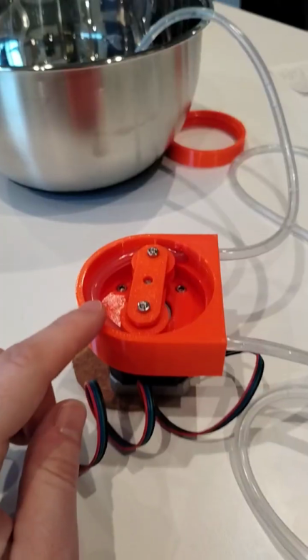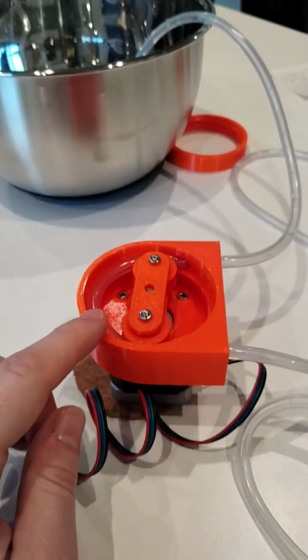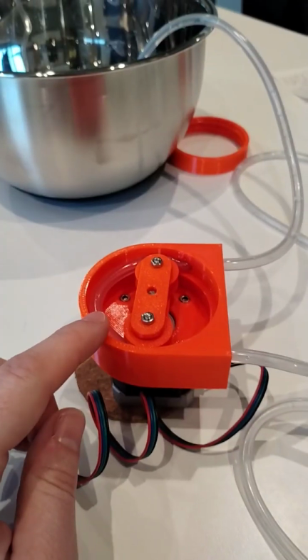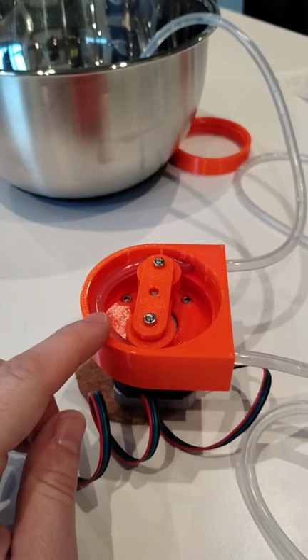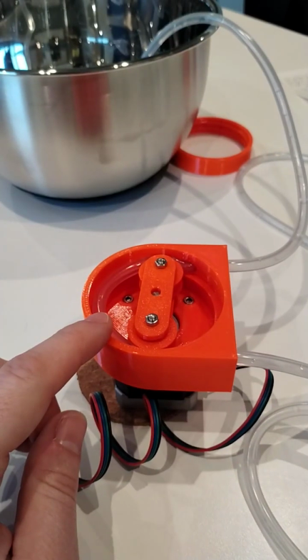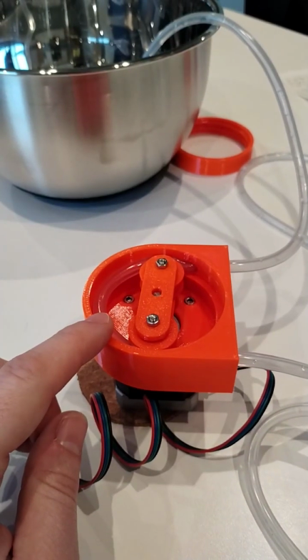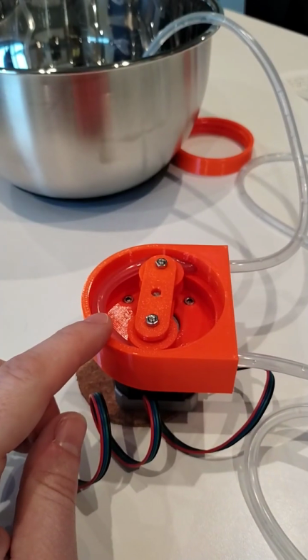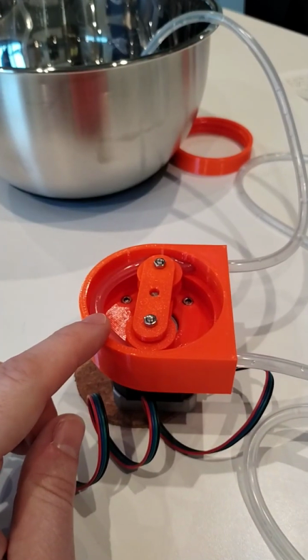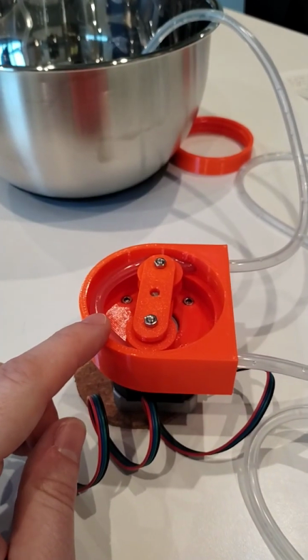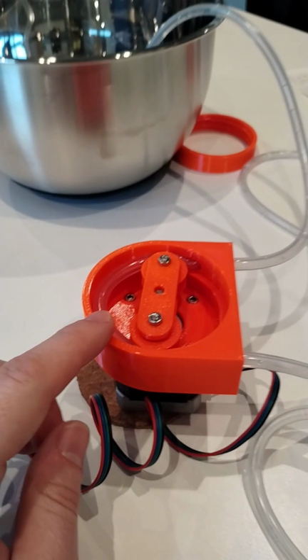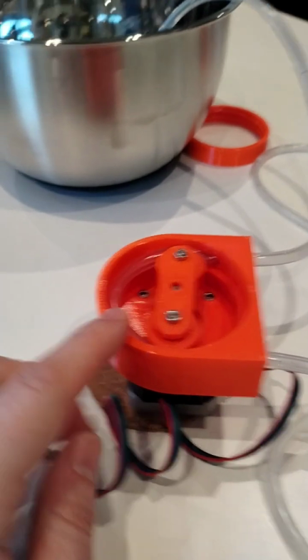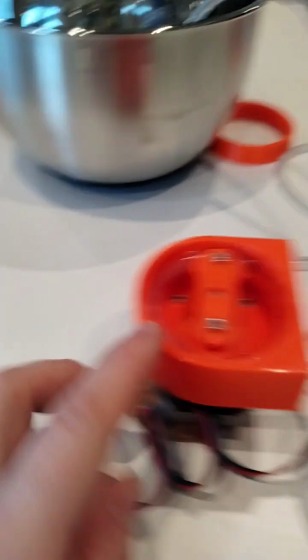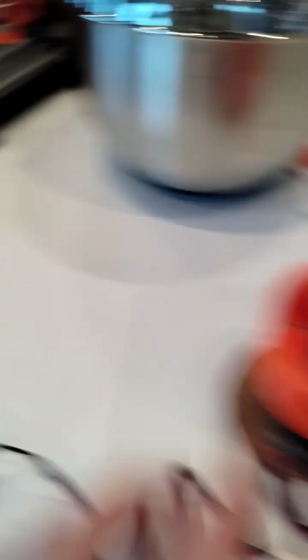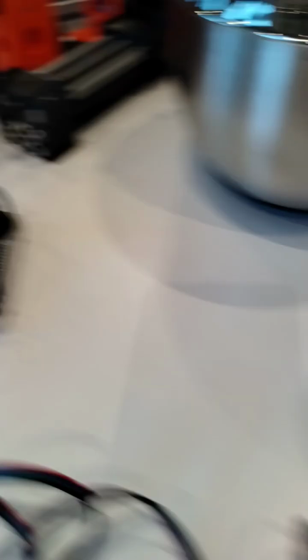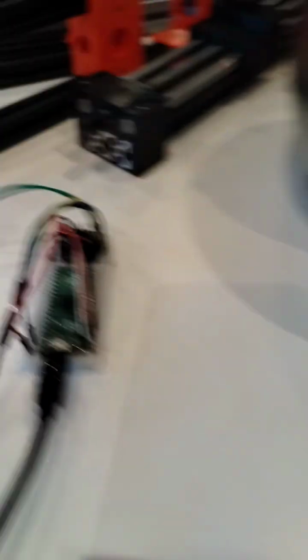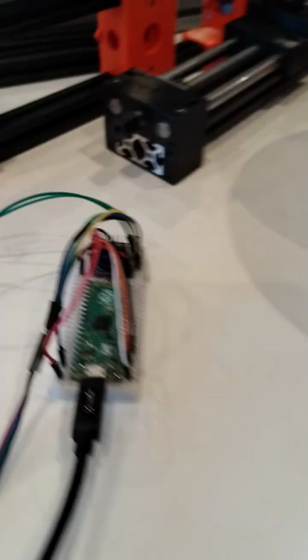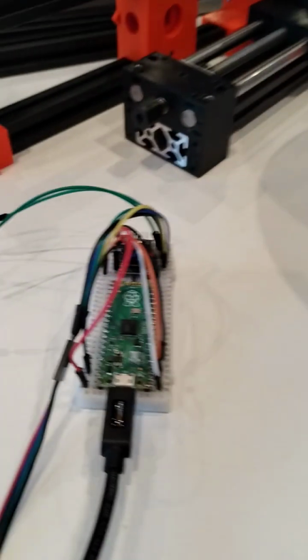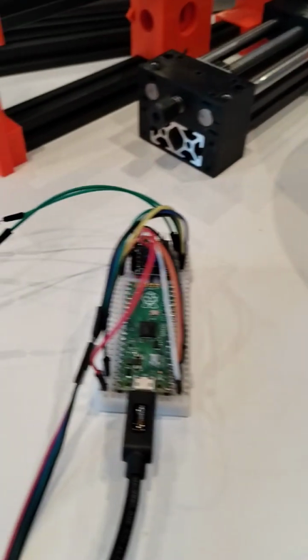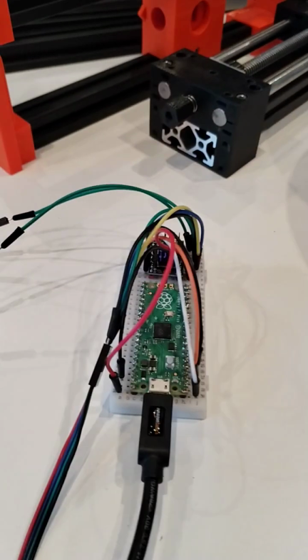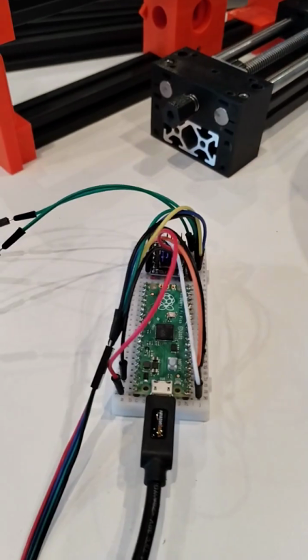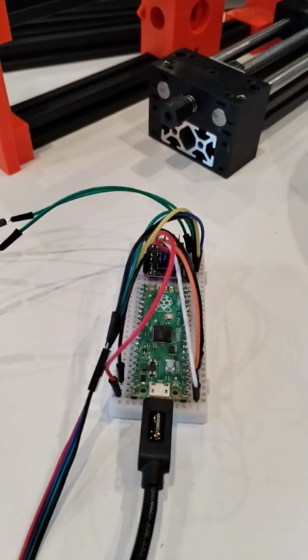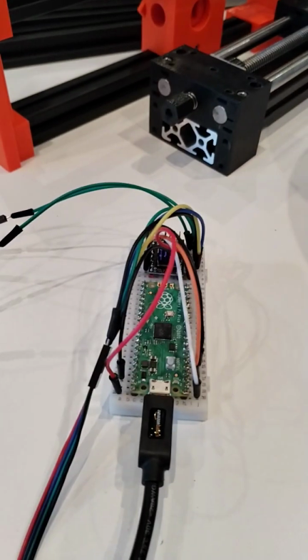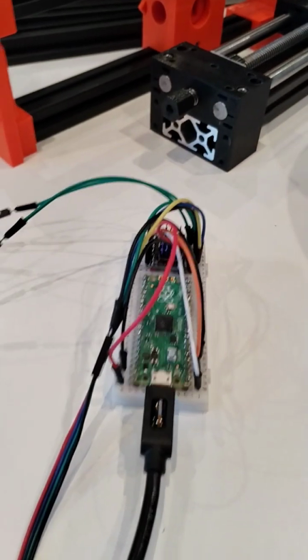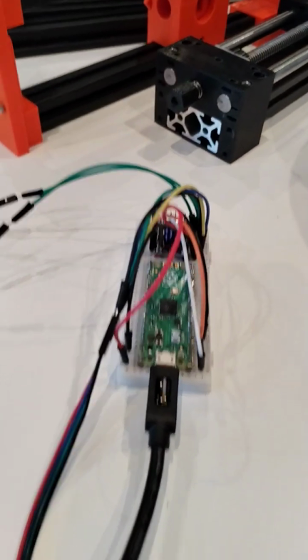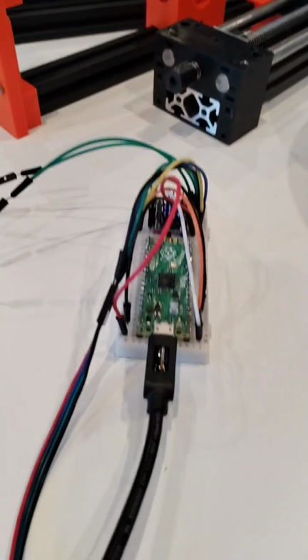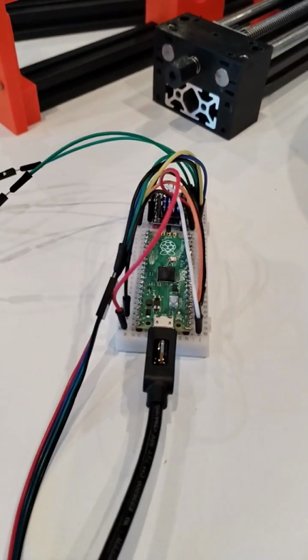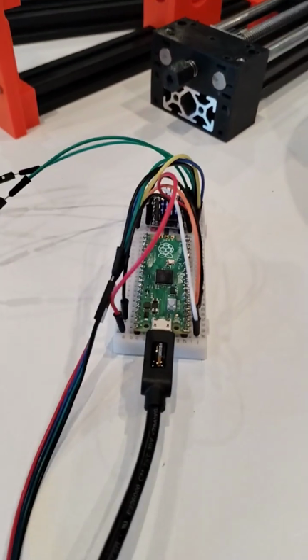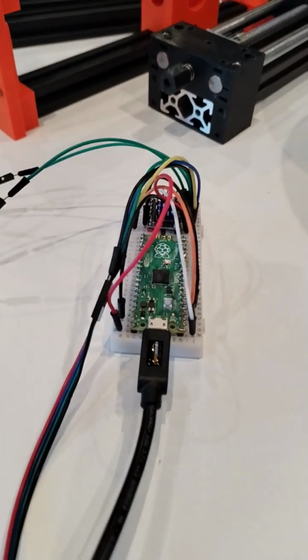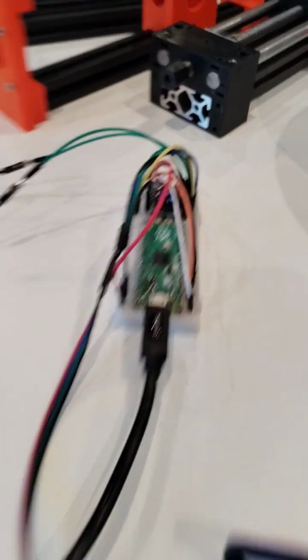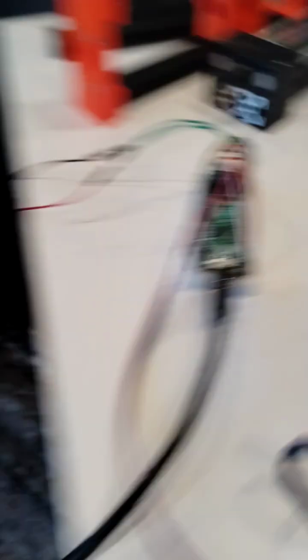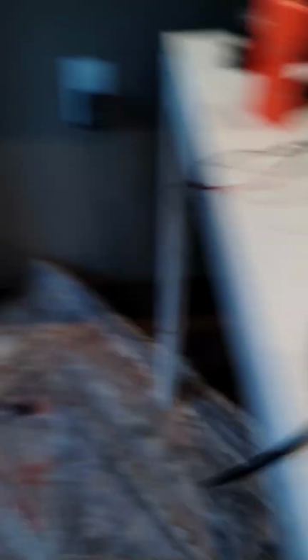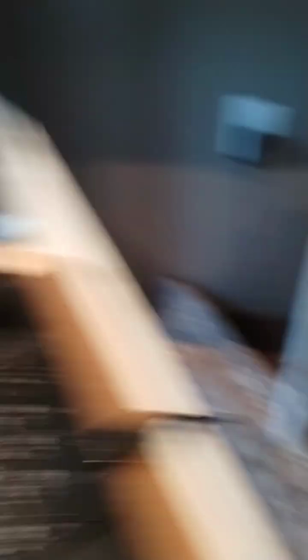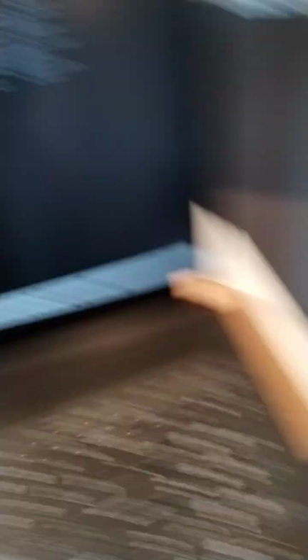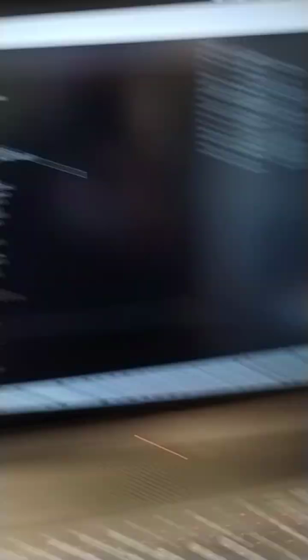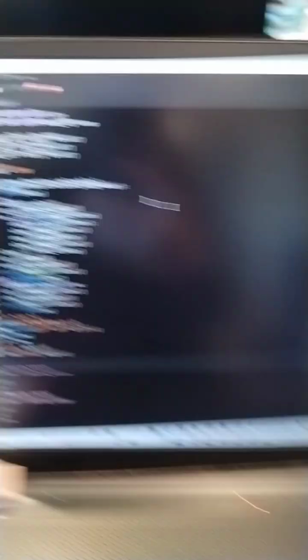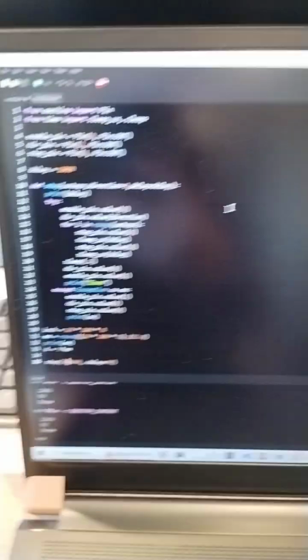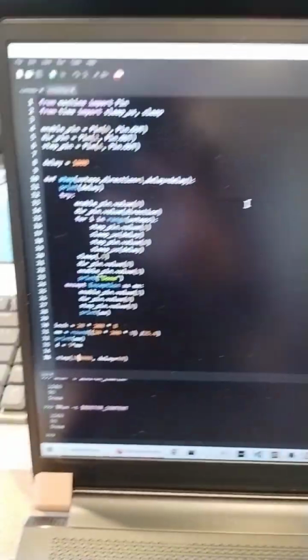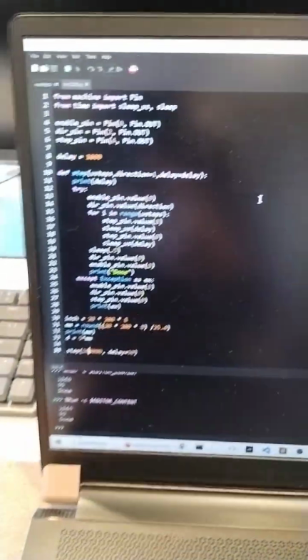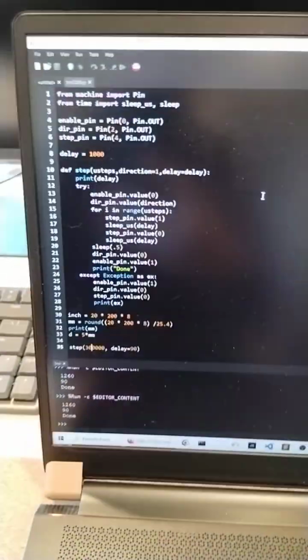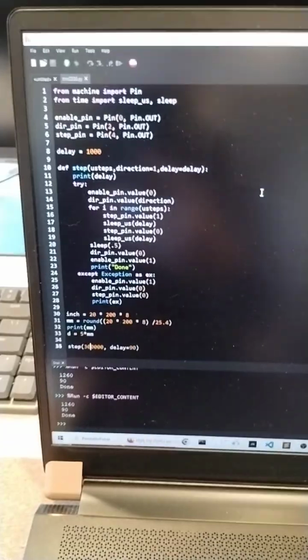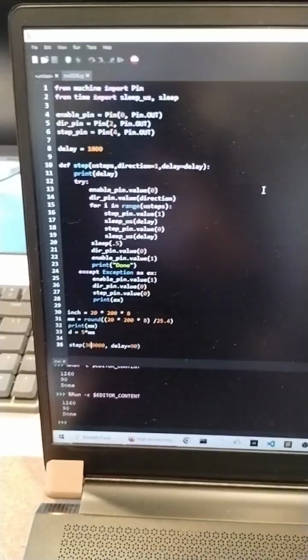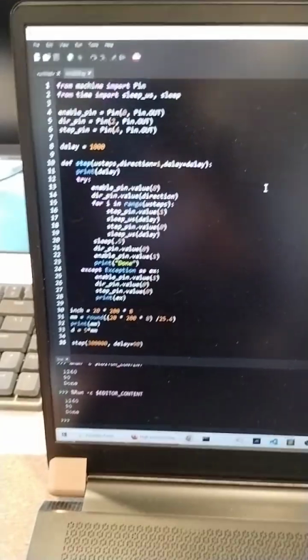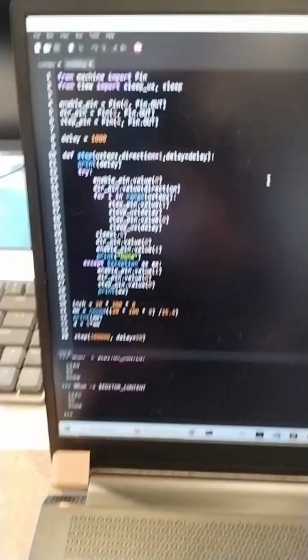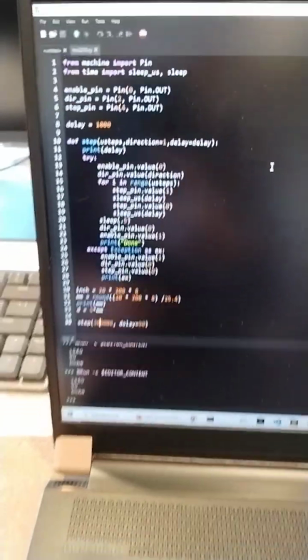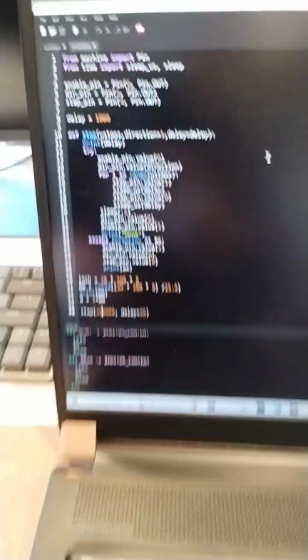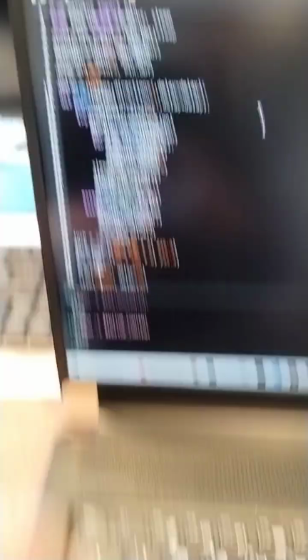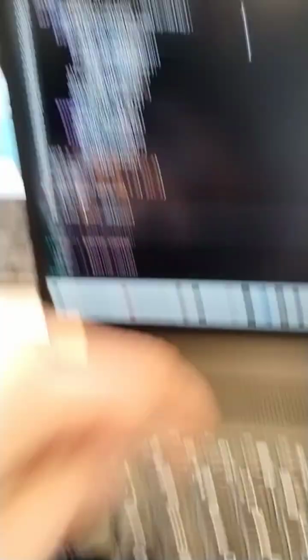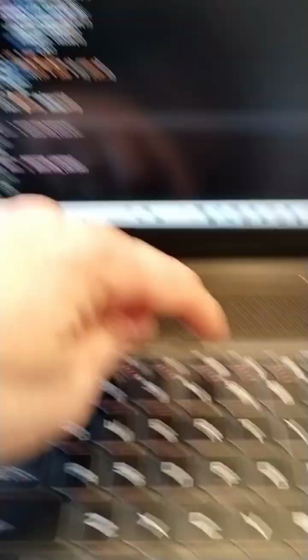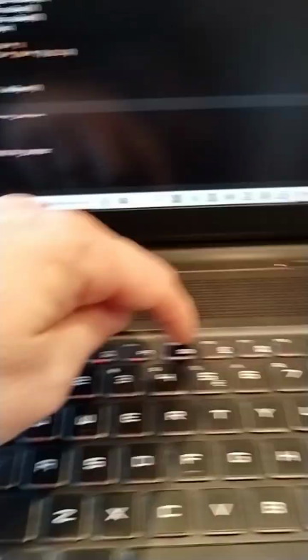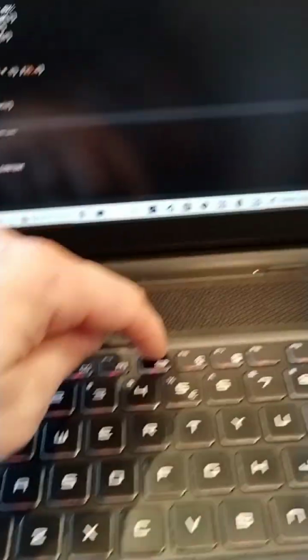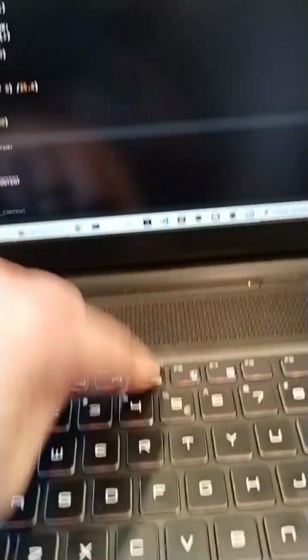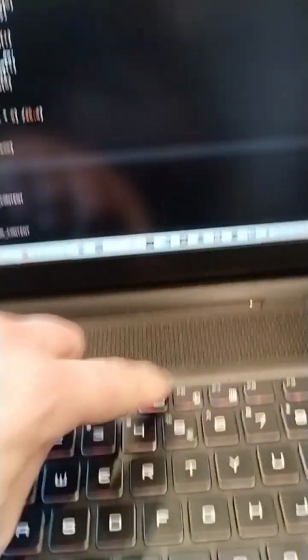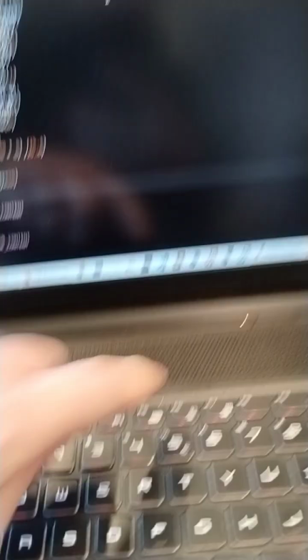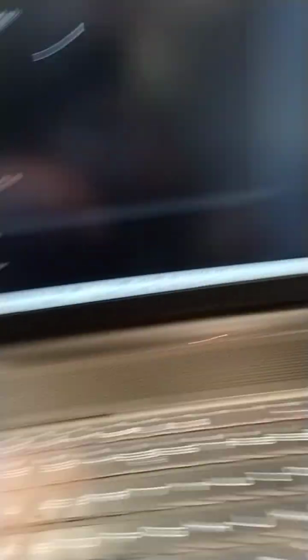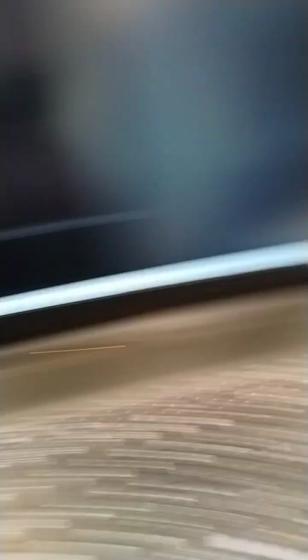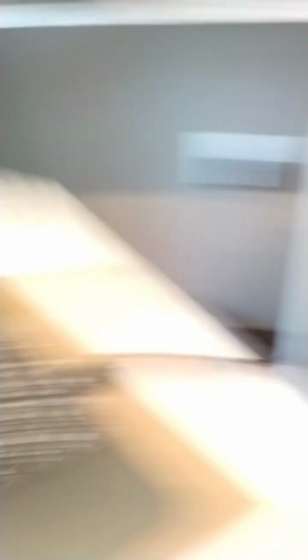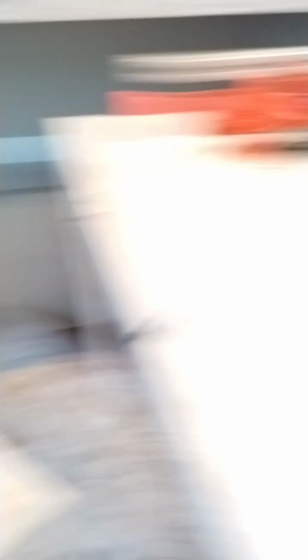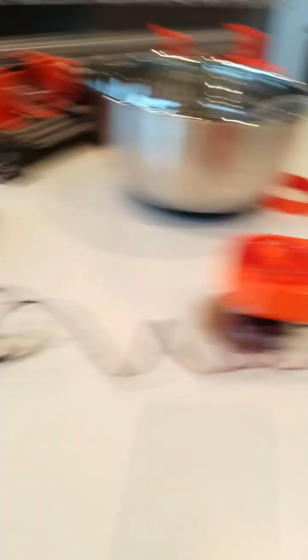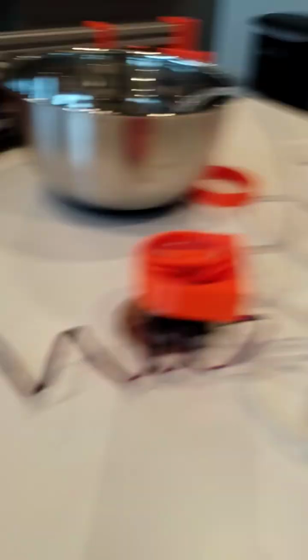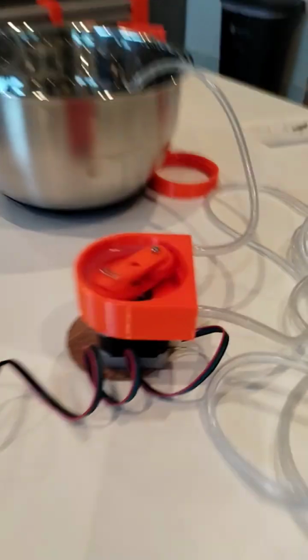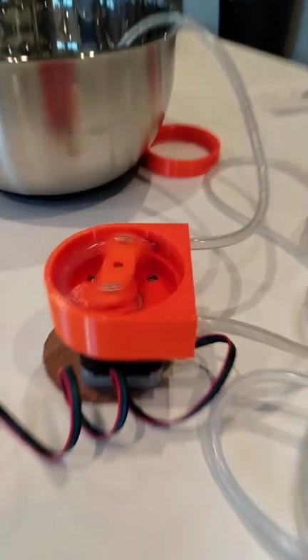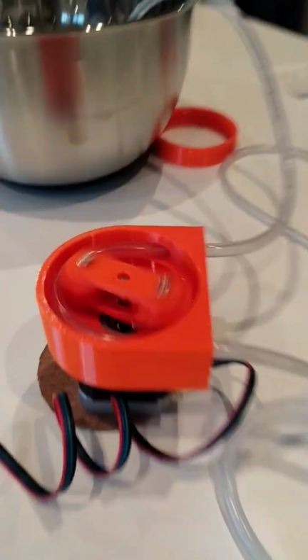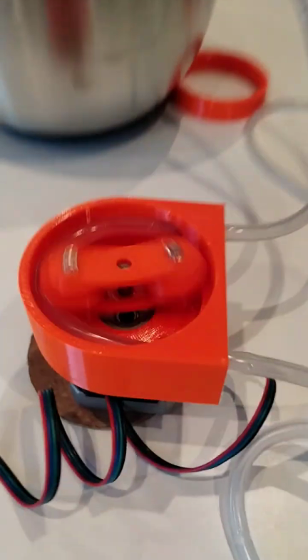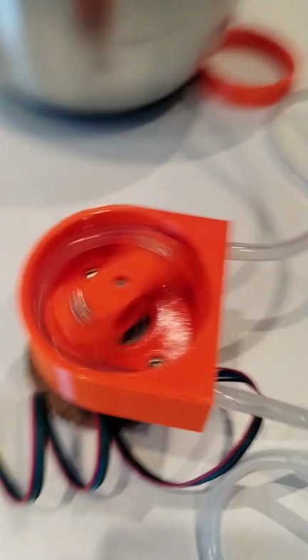Here's the finished result. It's hooked up to a driver and a Raspberry Pi Pico W, and with the code here, if I hit F5 and run it, it starts going.